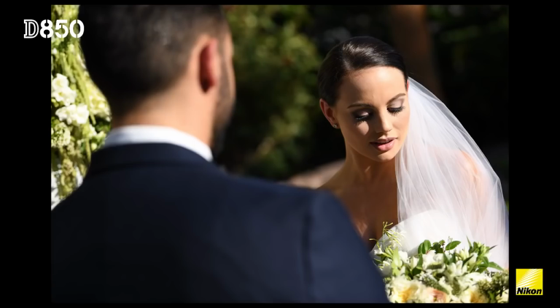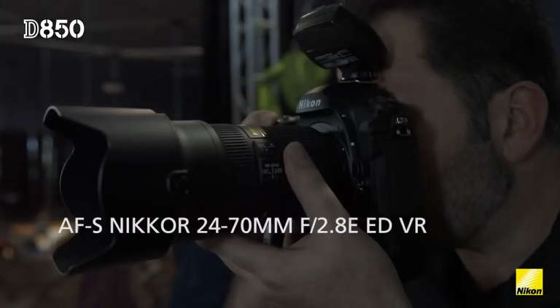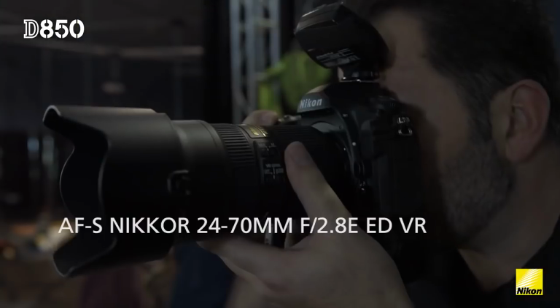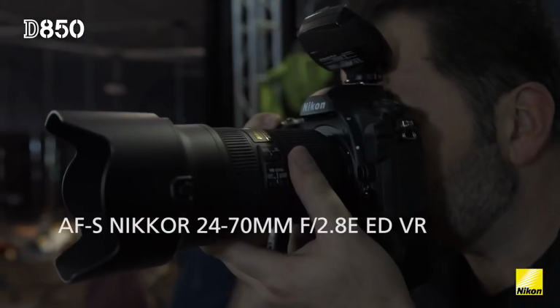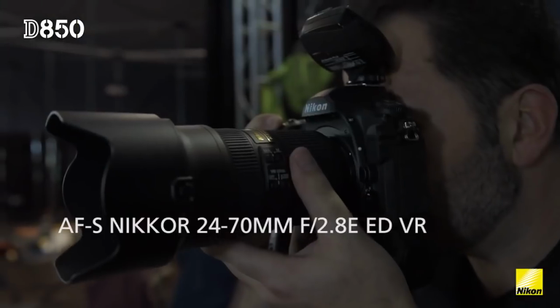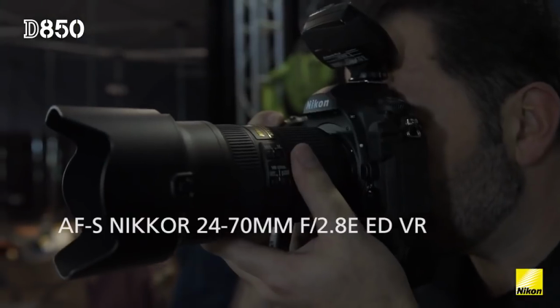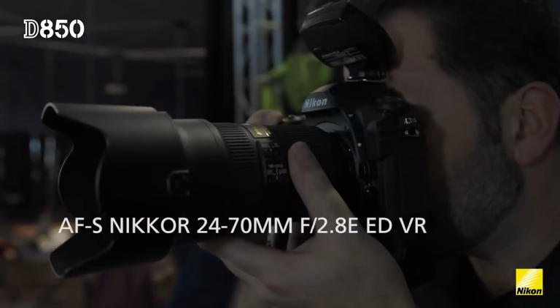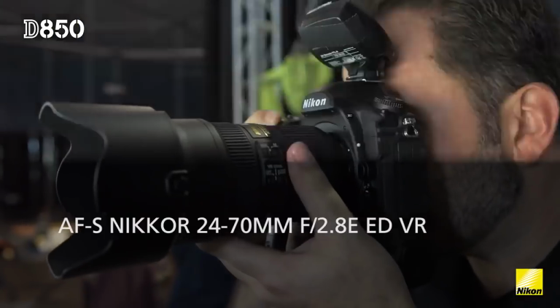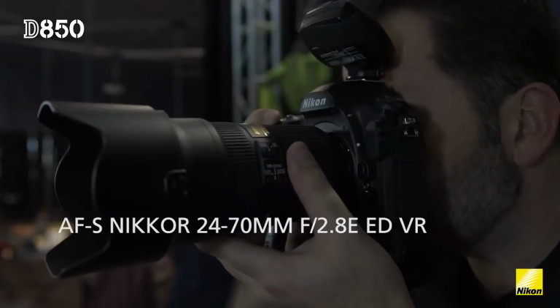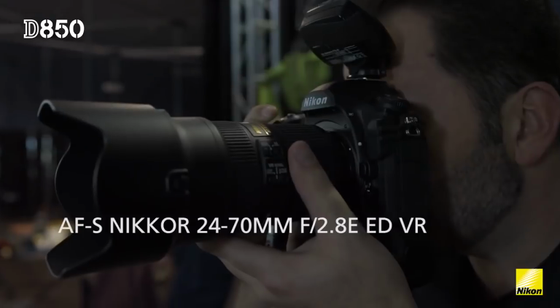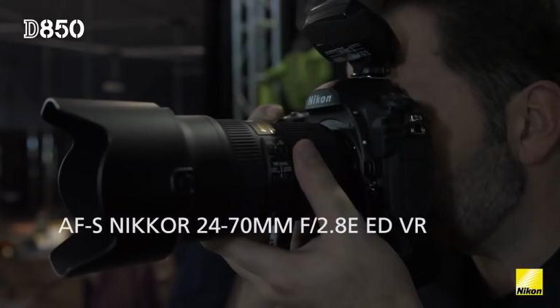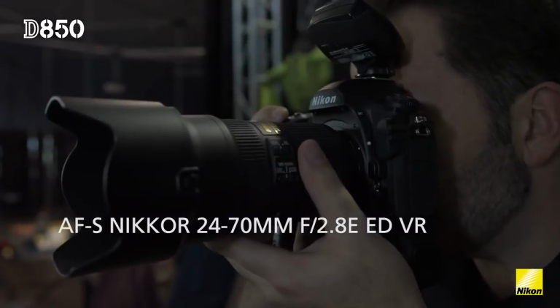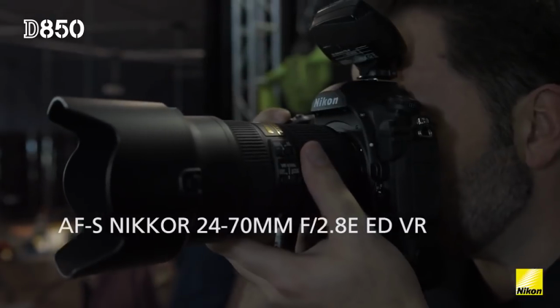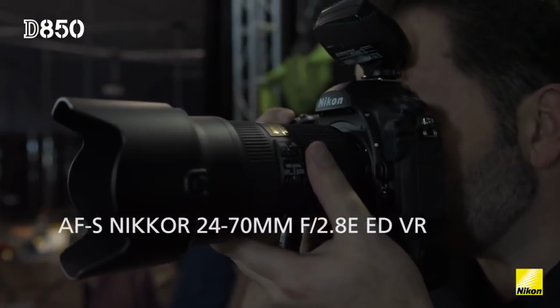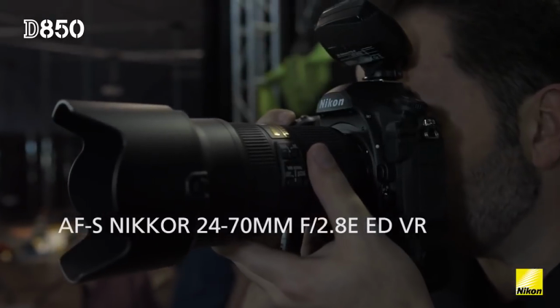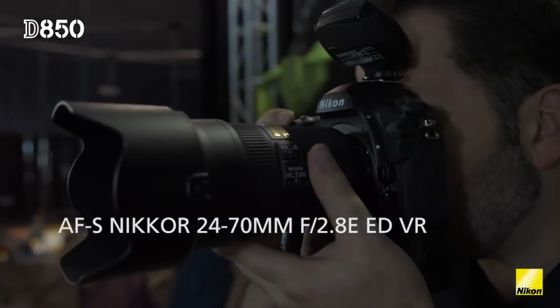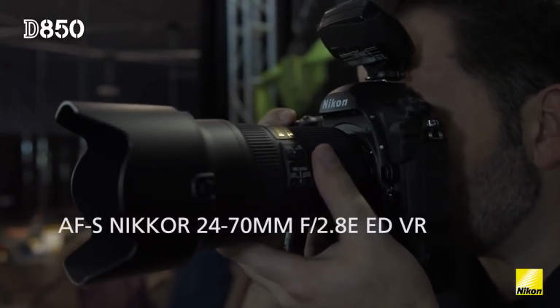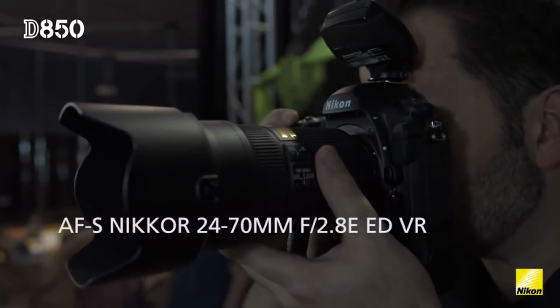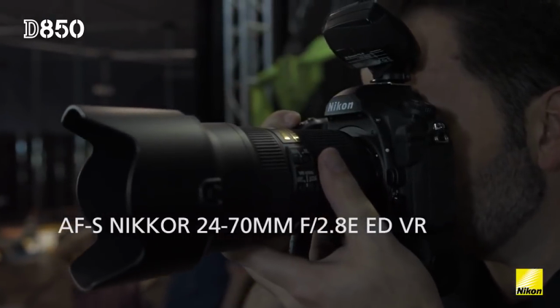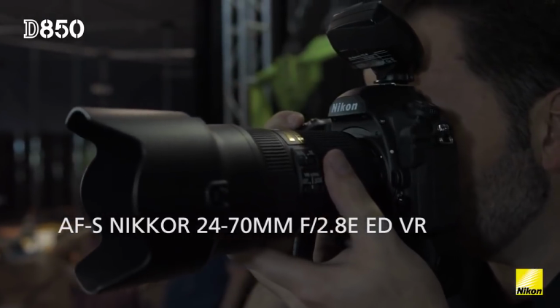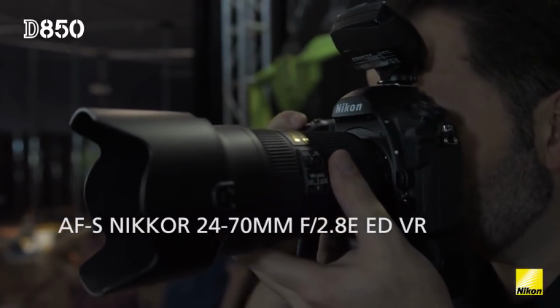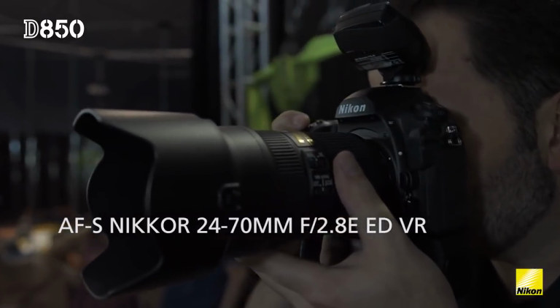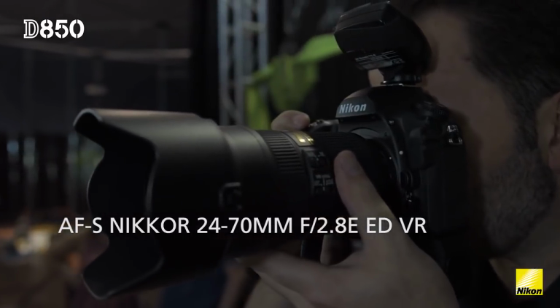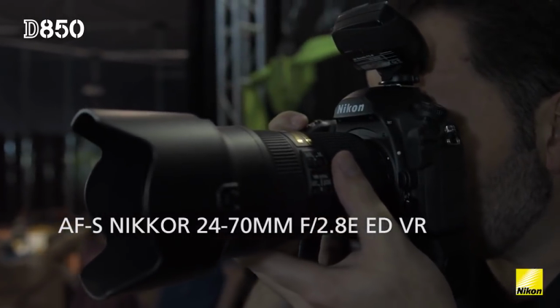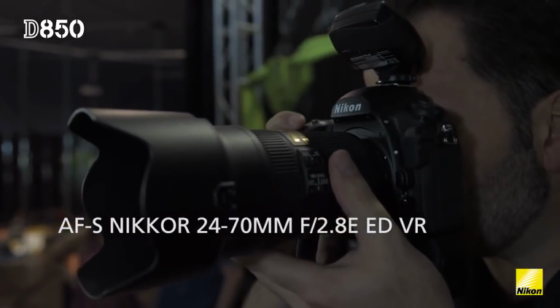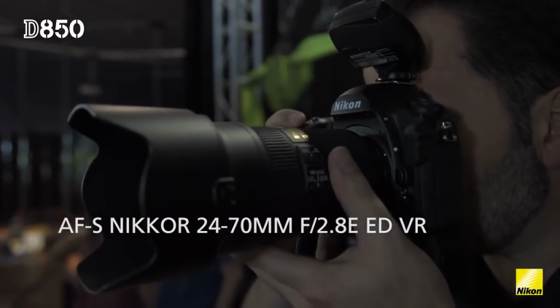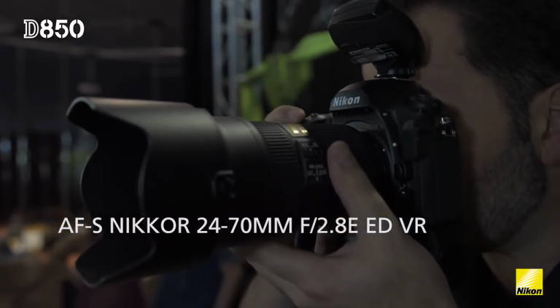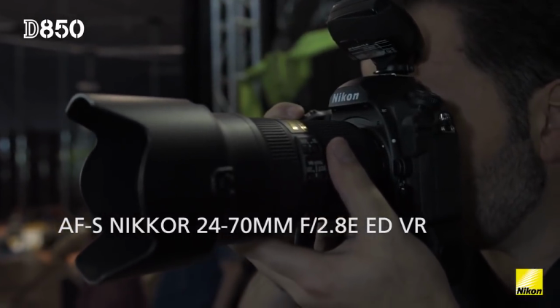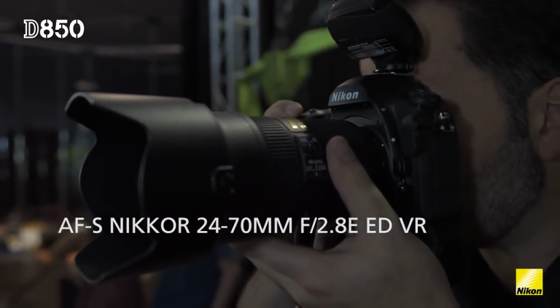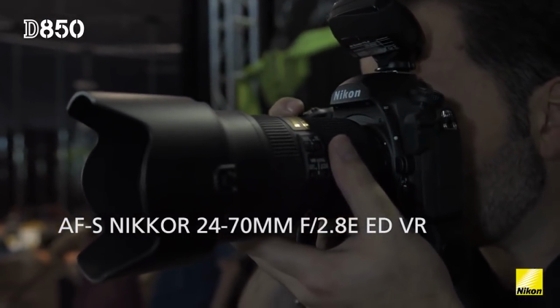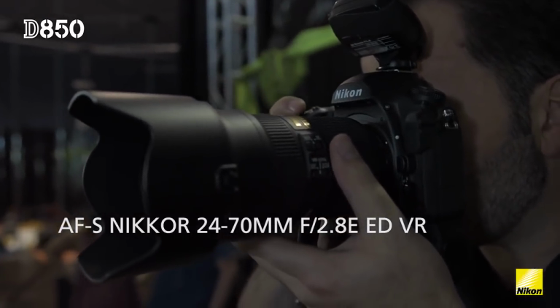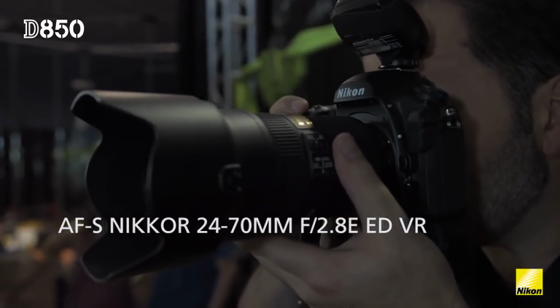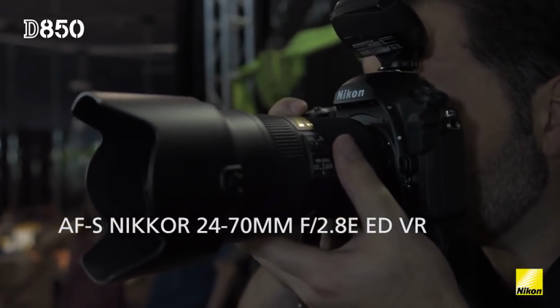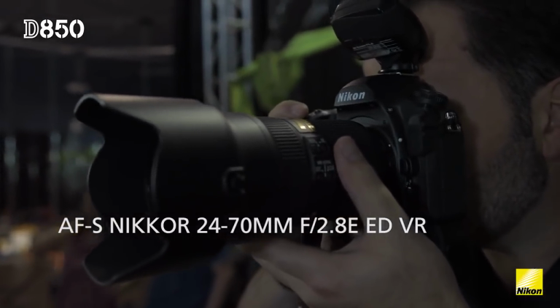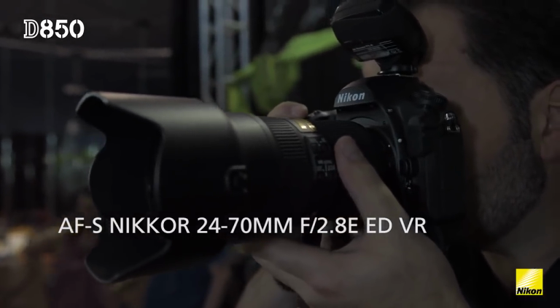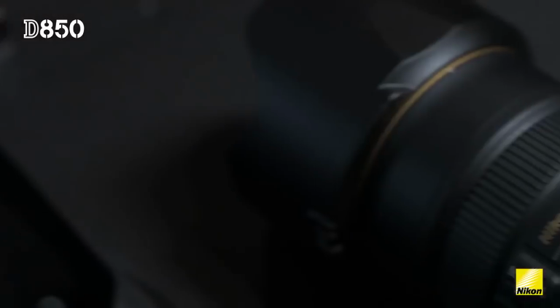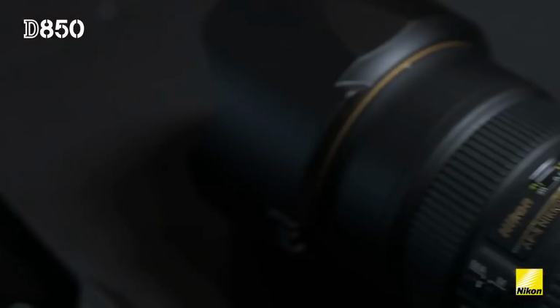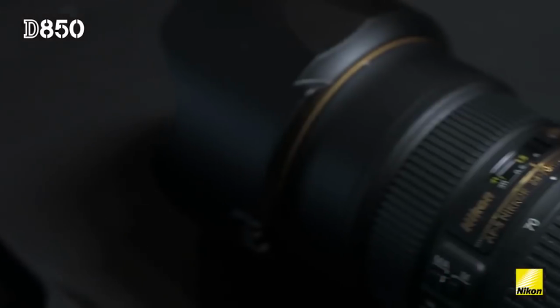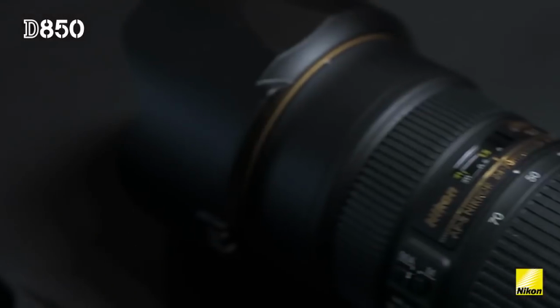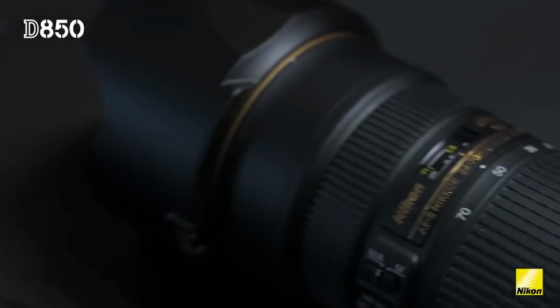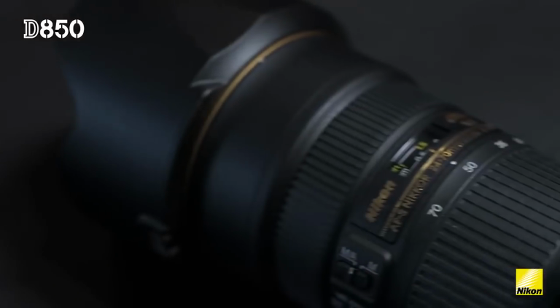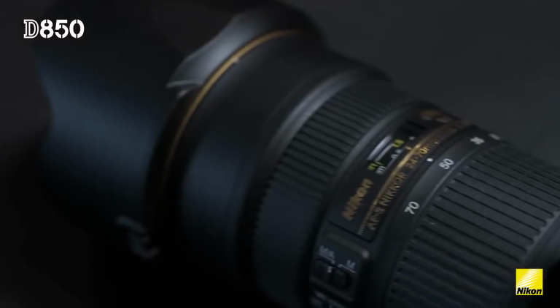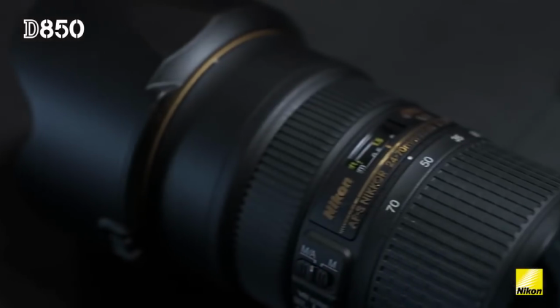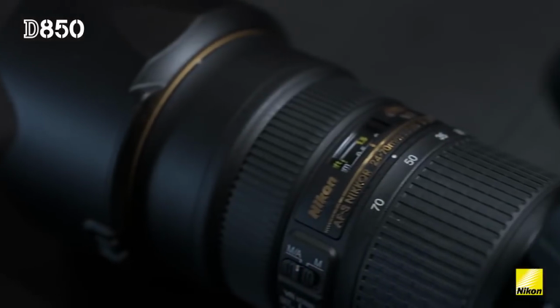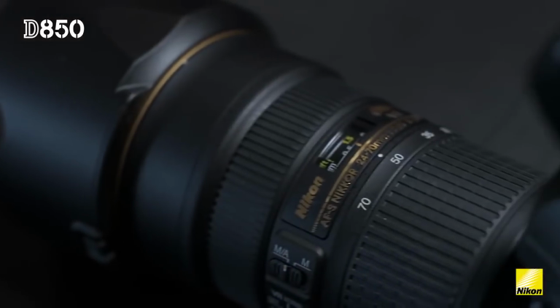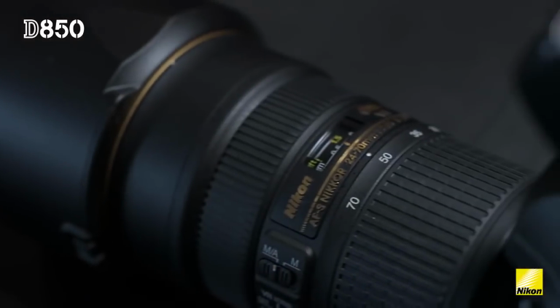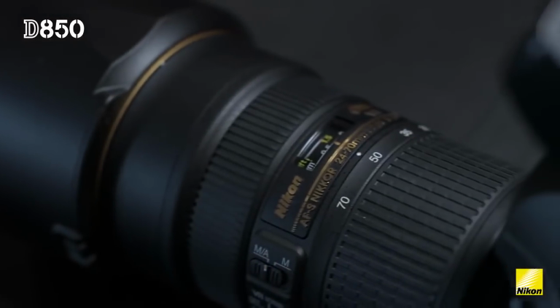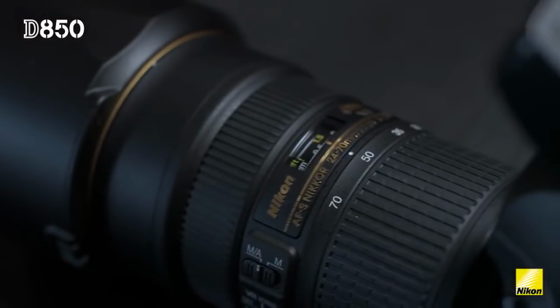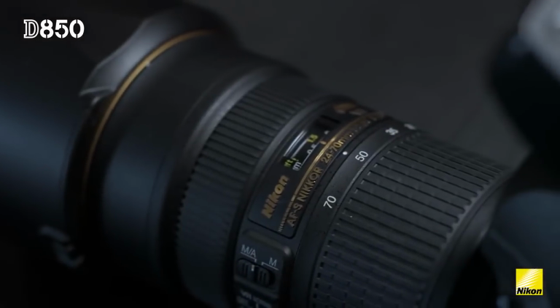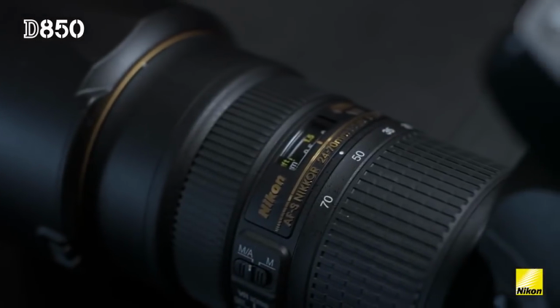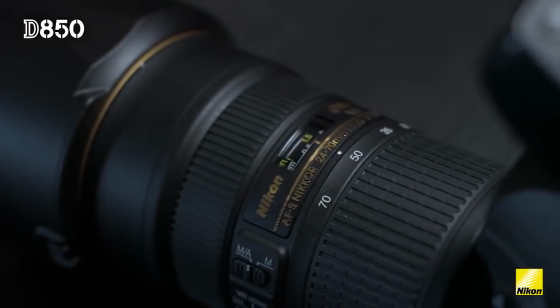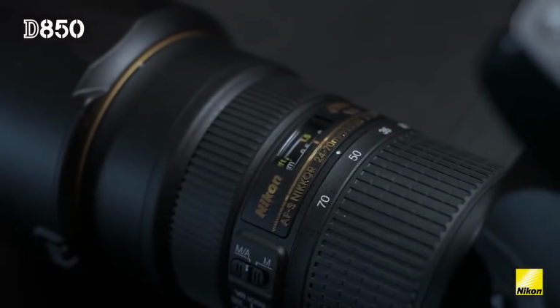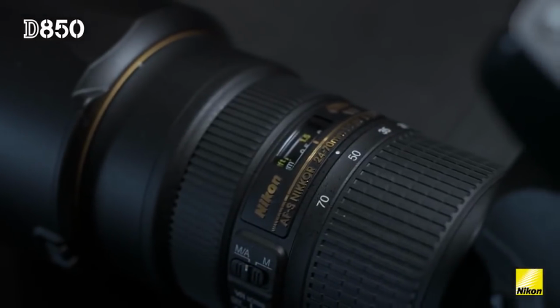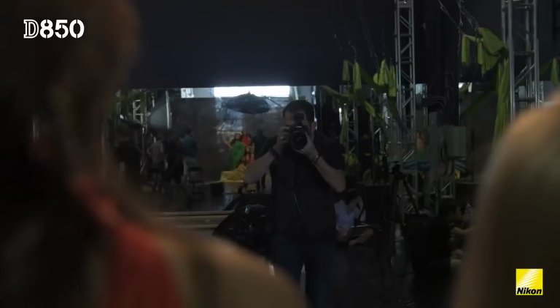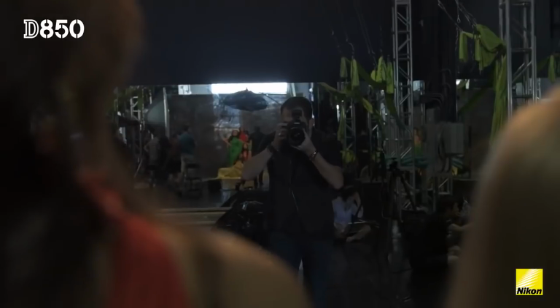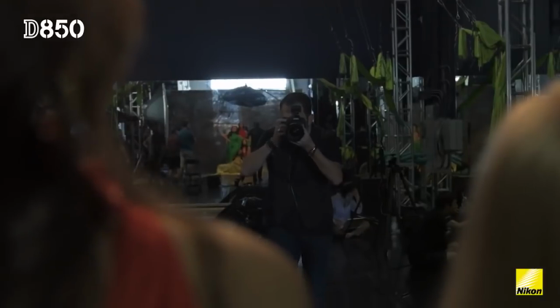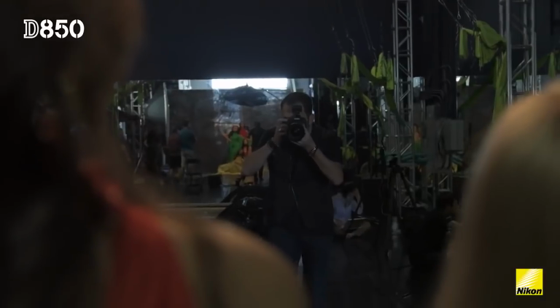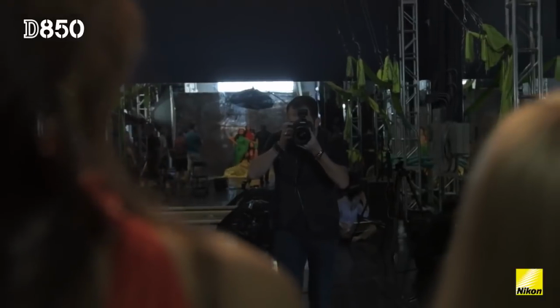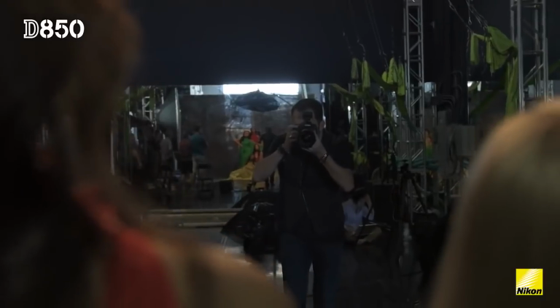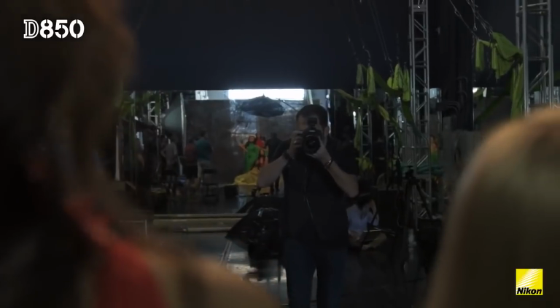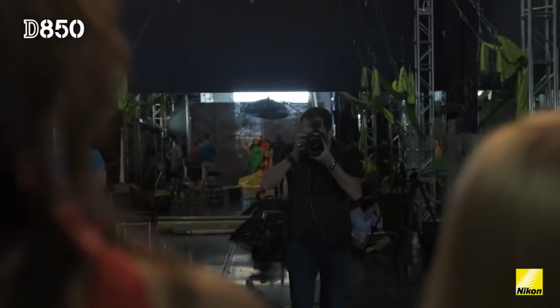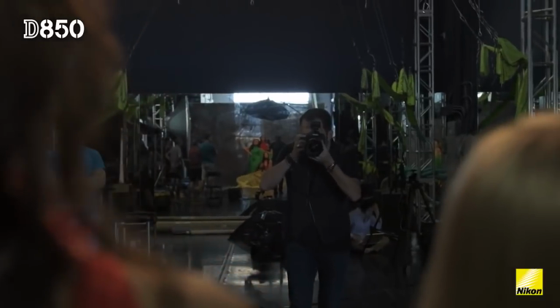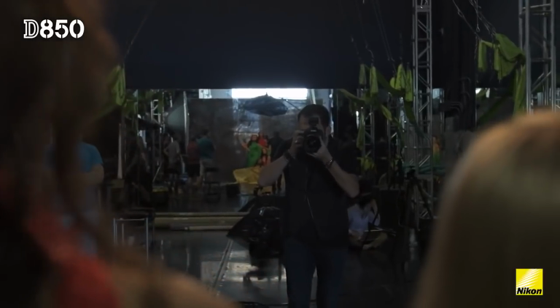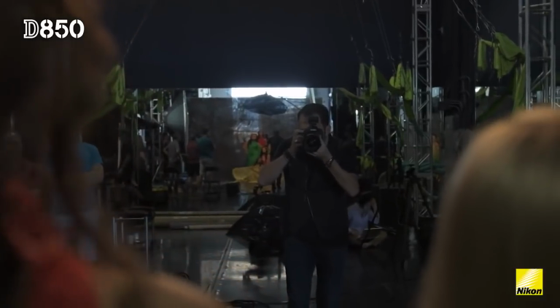After that I love the 24-70. It gives me versatility. It's one of those bread-and-butter lenses that everyone needs.